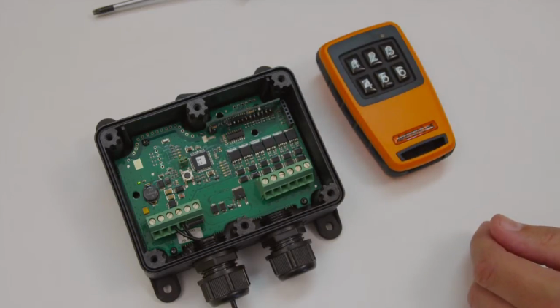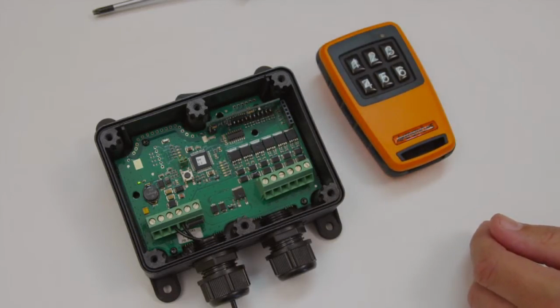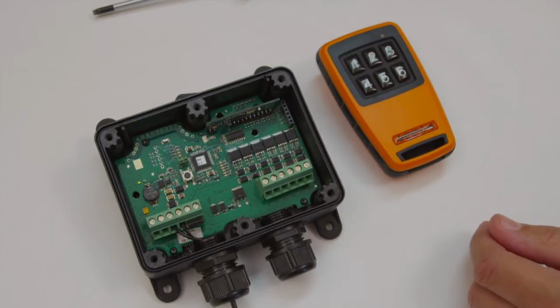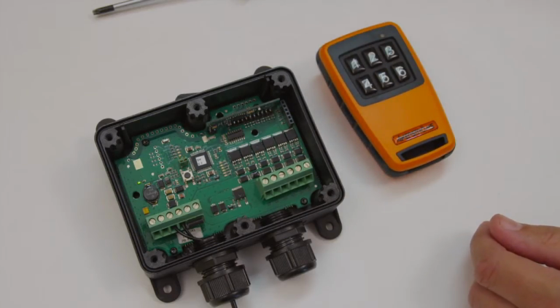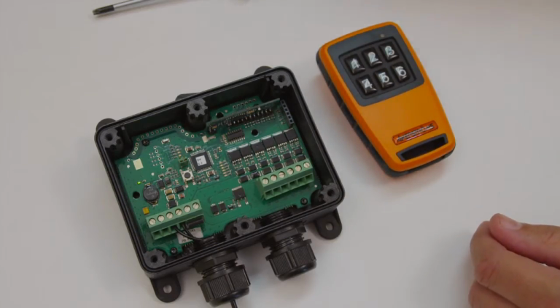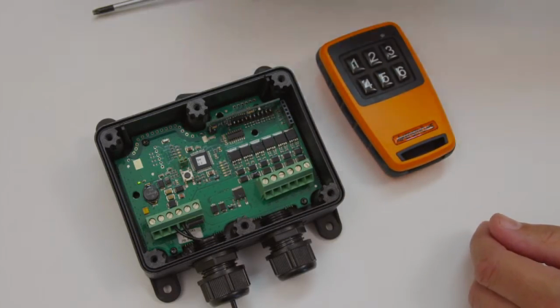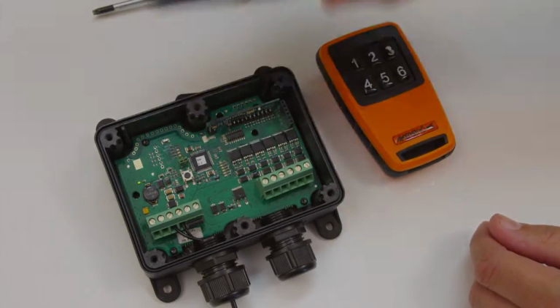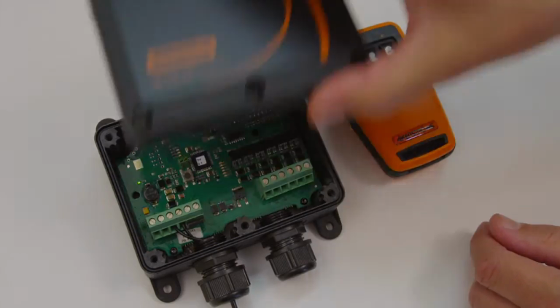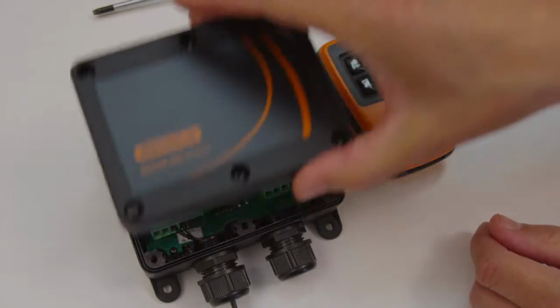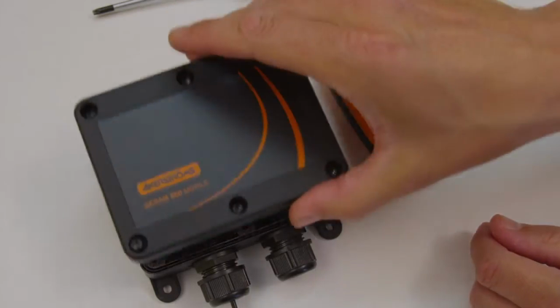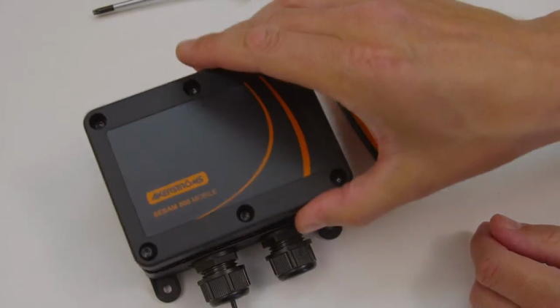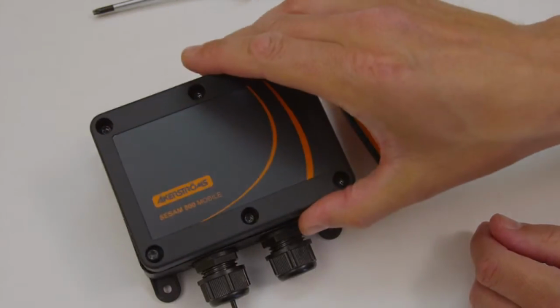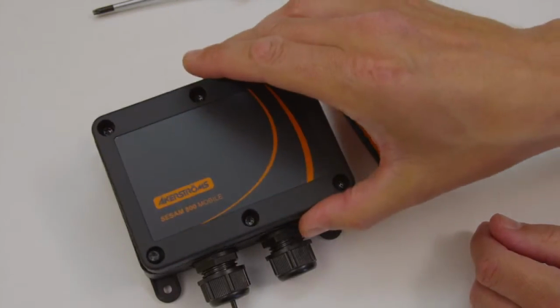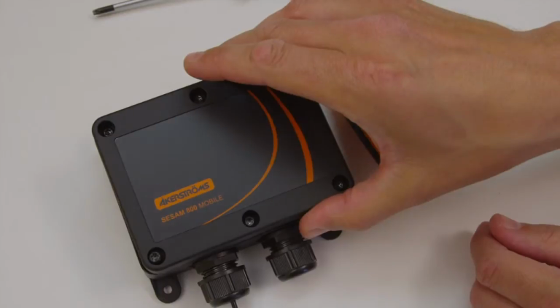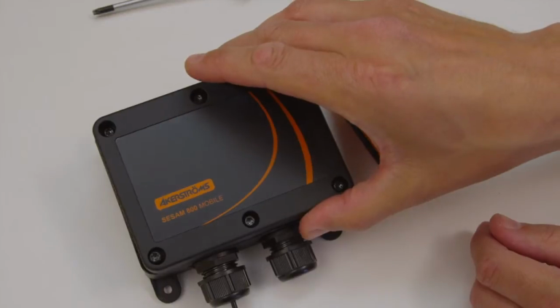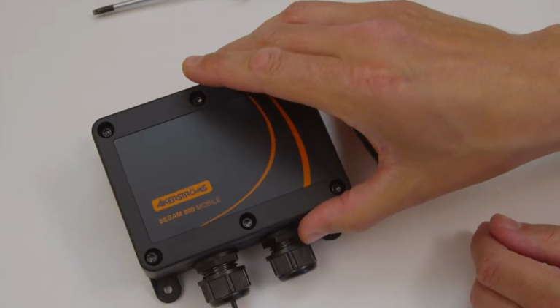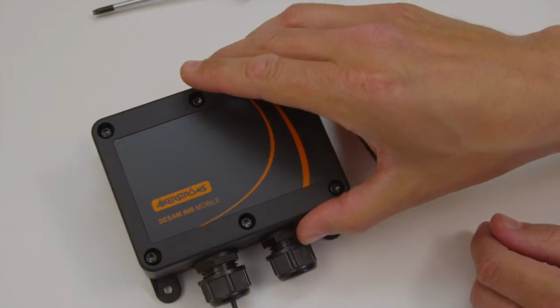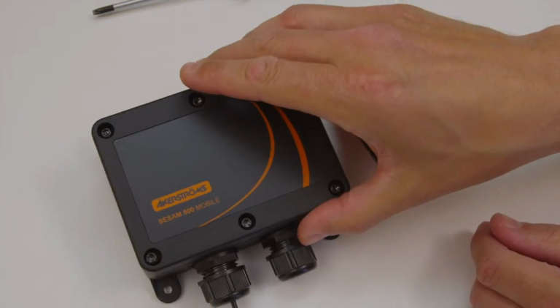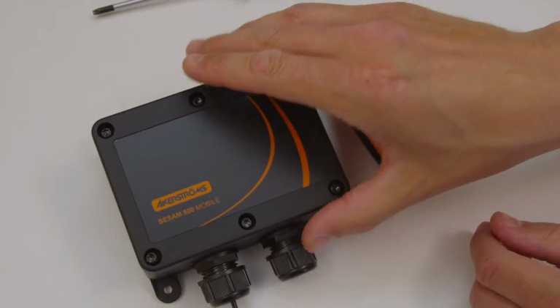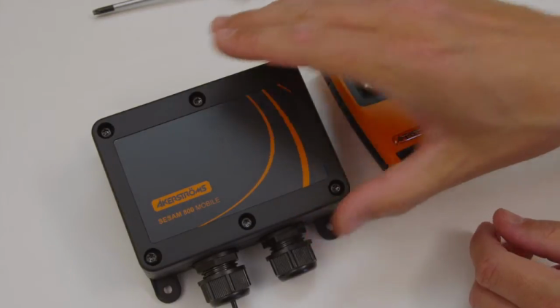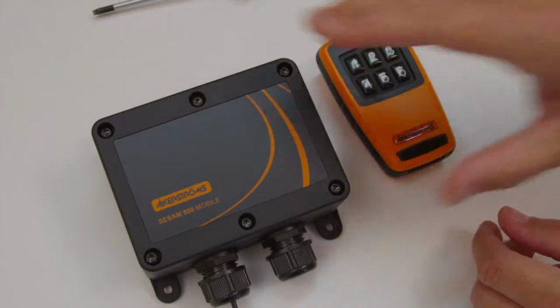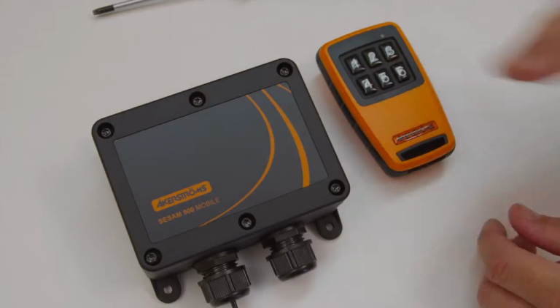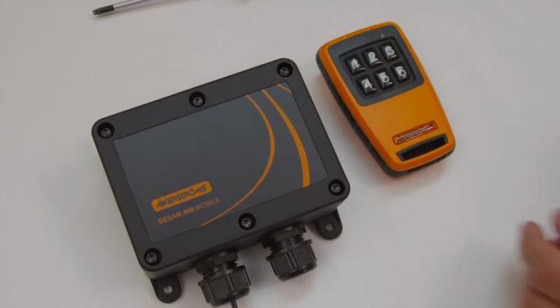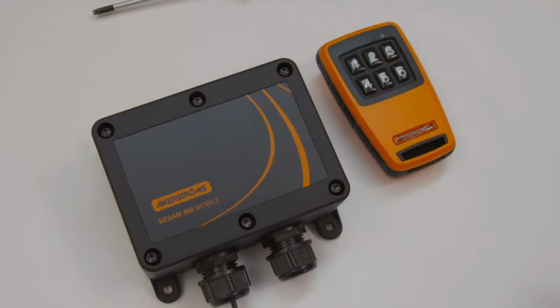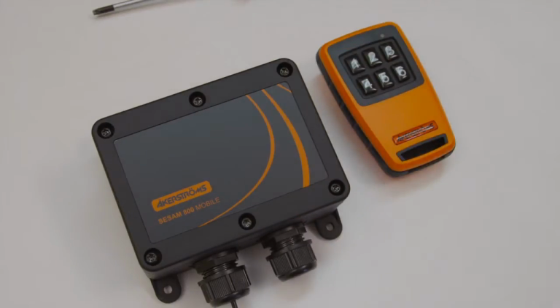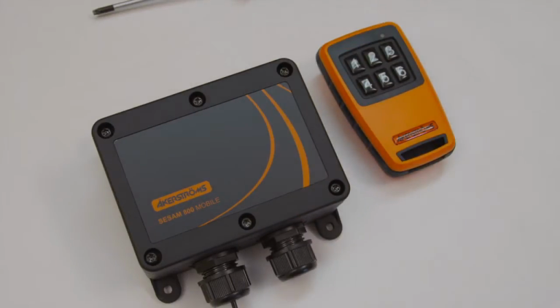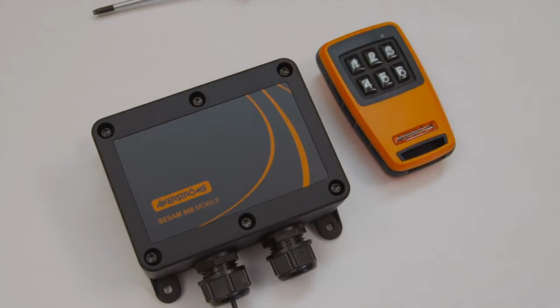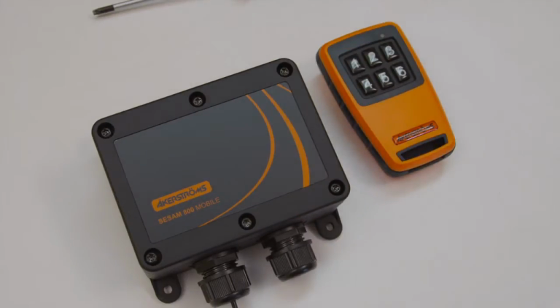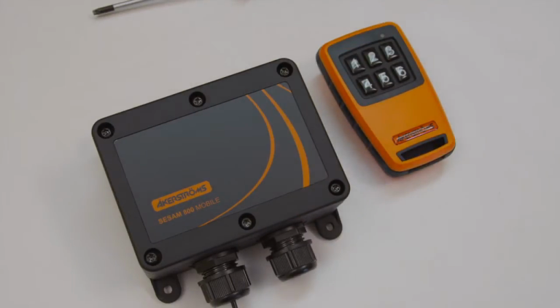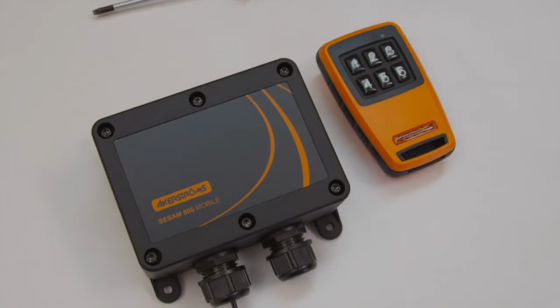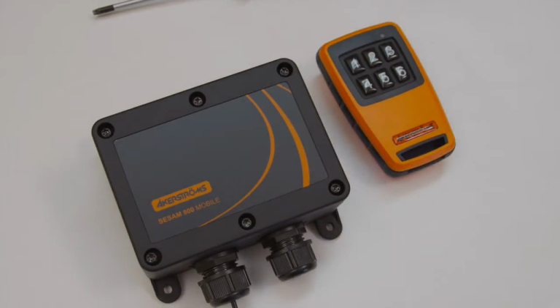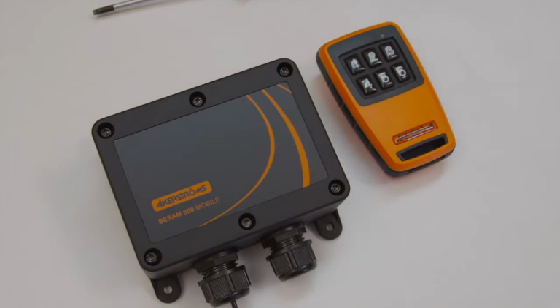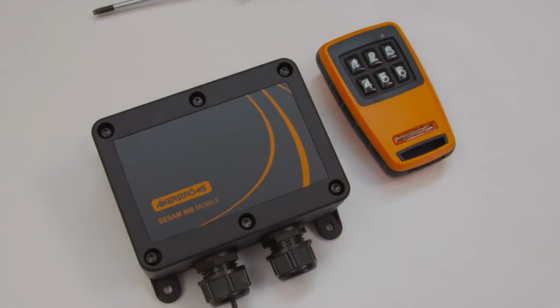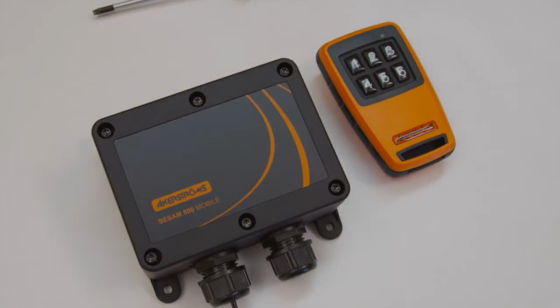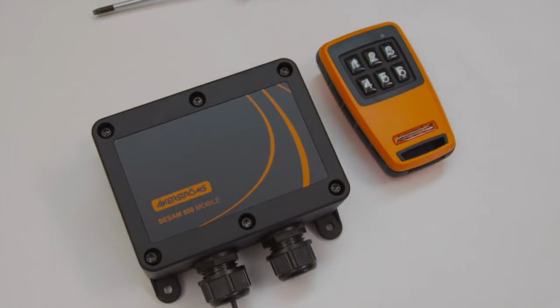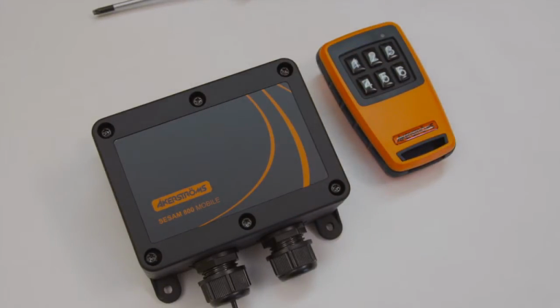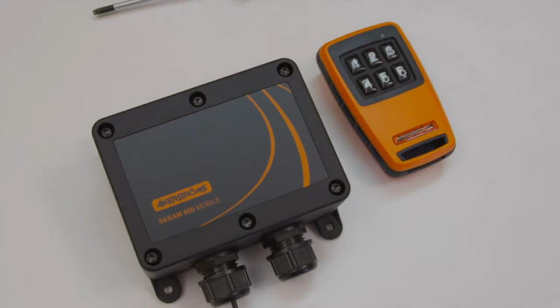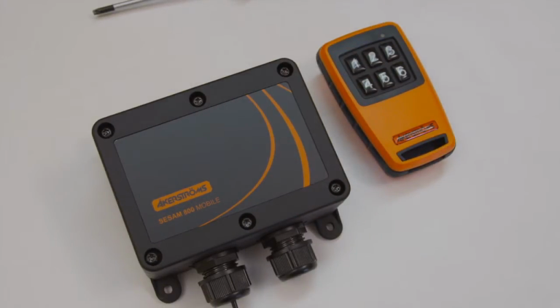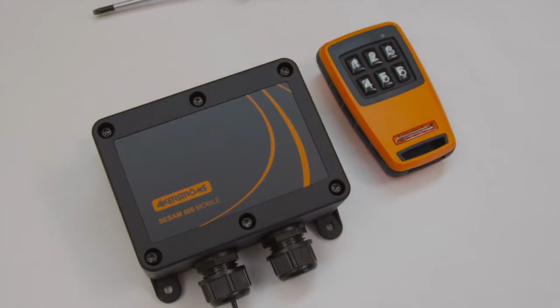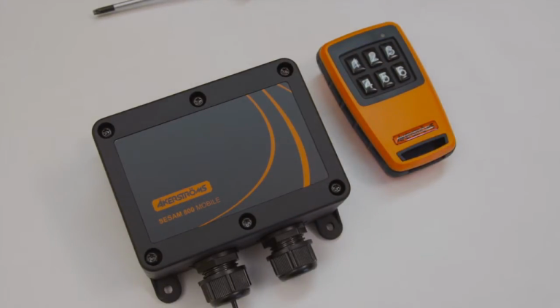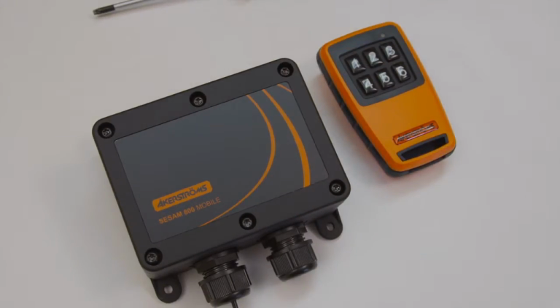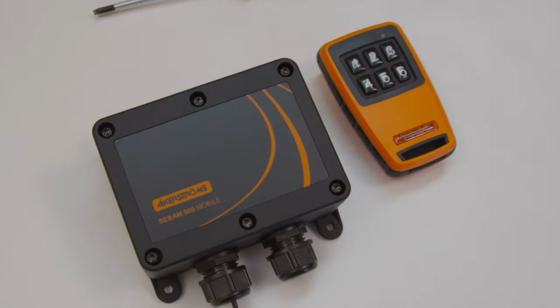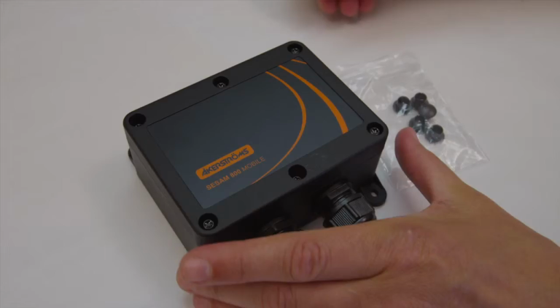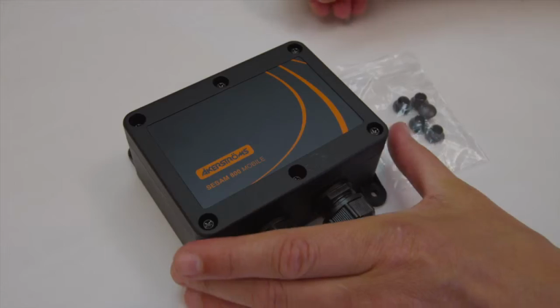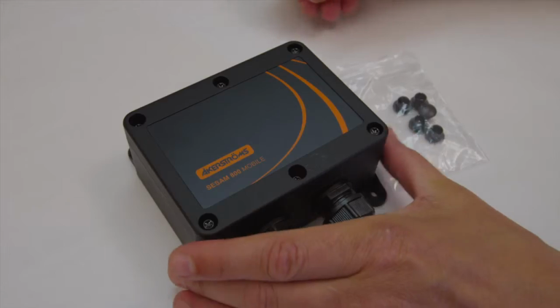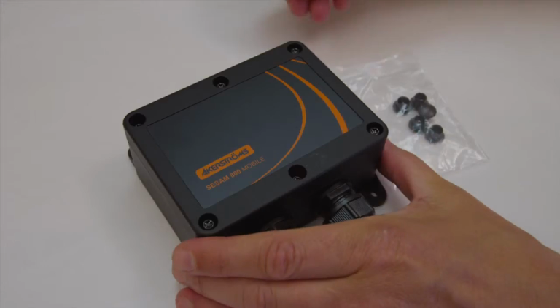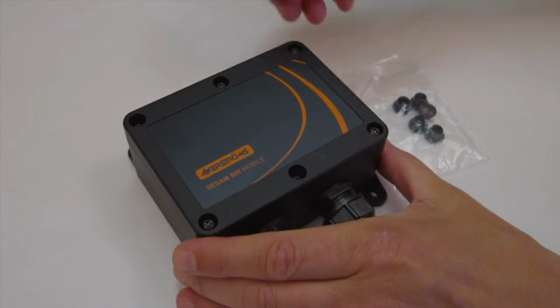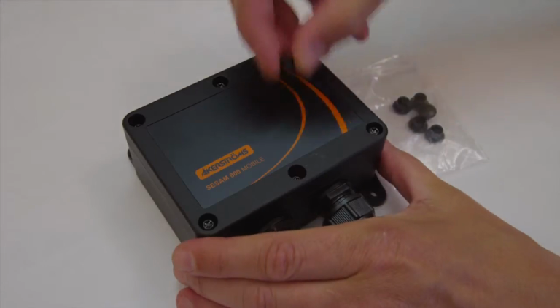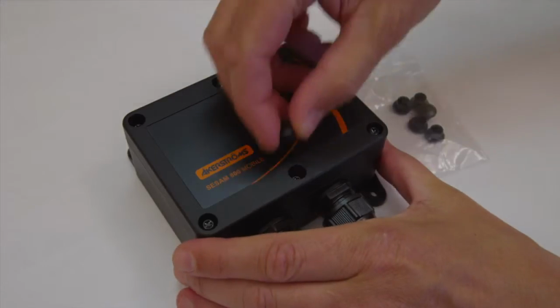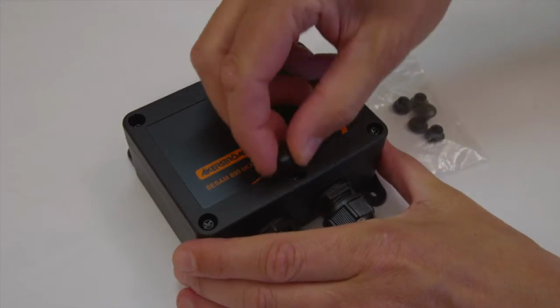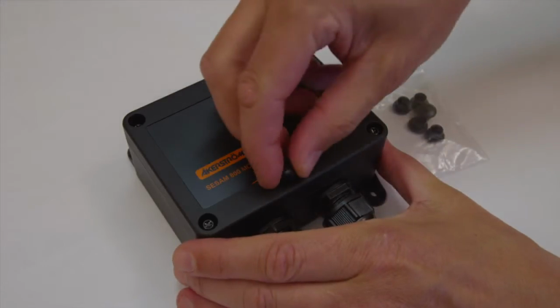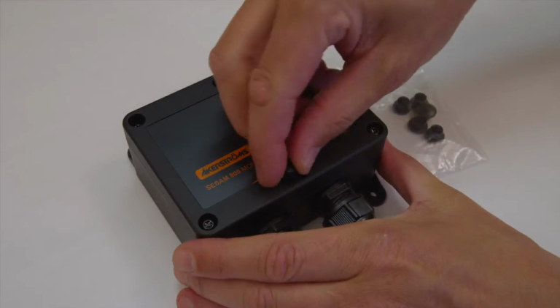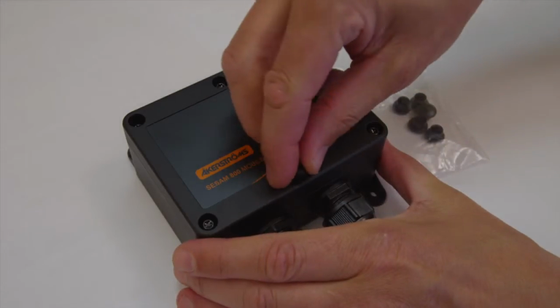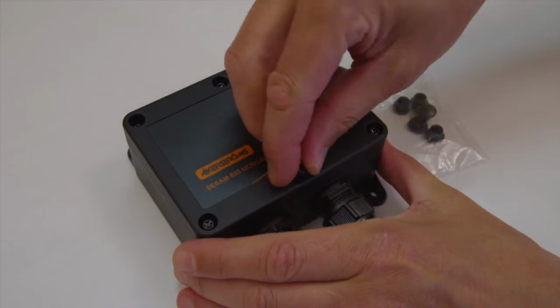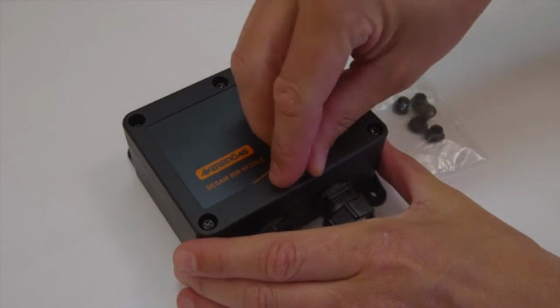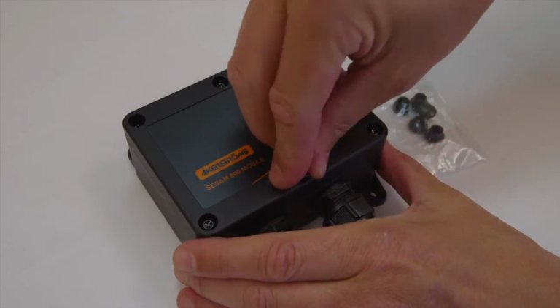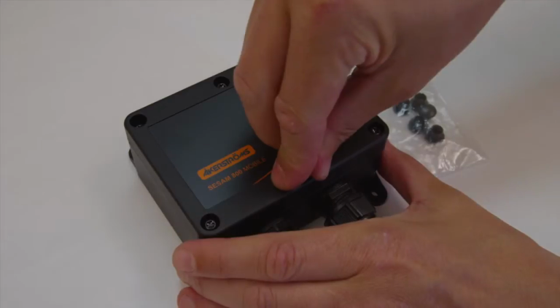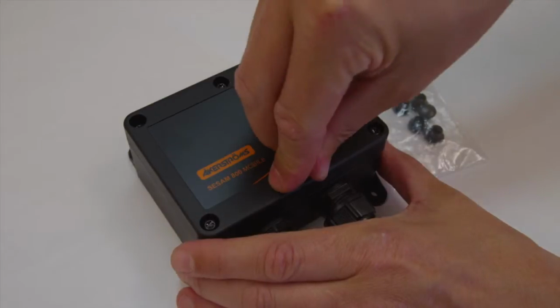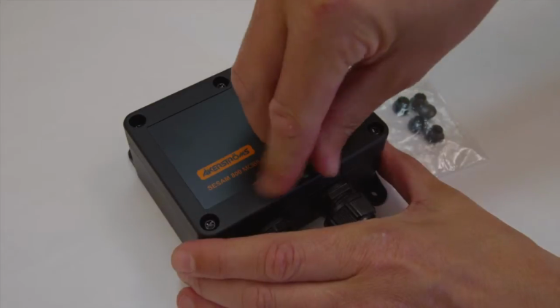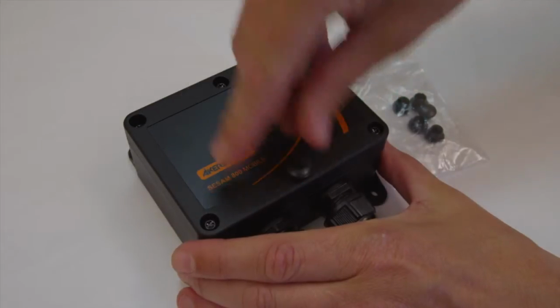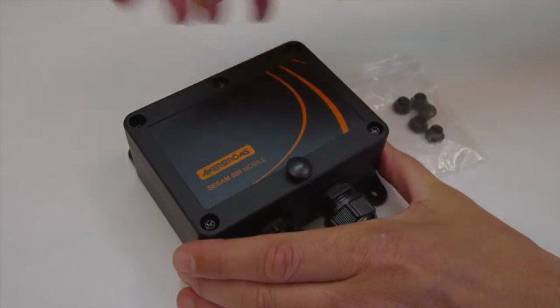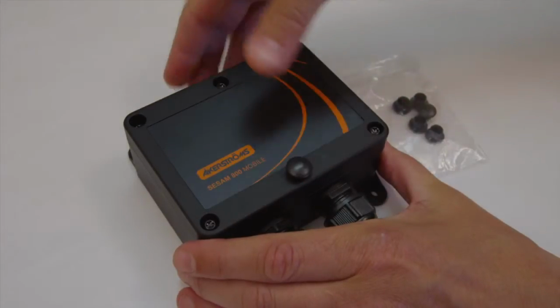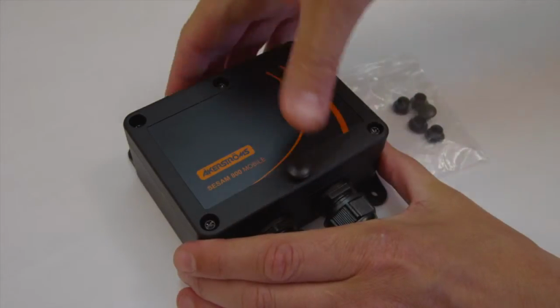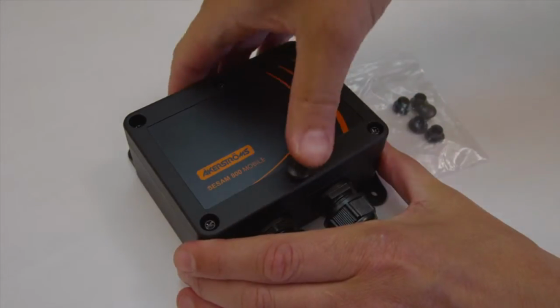Mount the lid and tighten the screws with 2.5 Nm. Mount the caps over the screws.